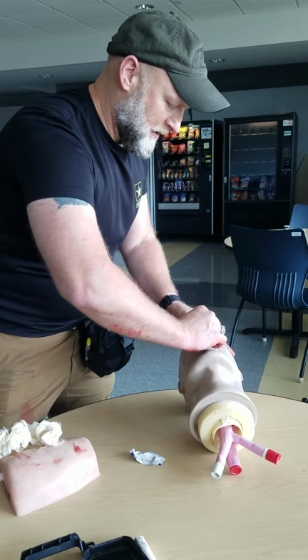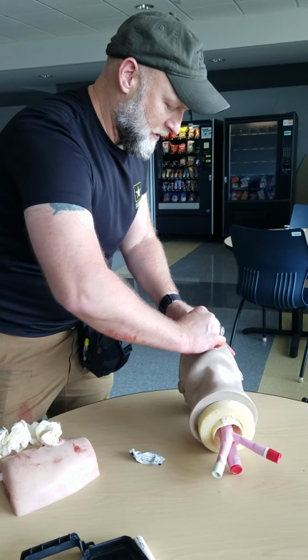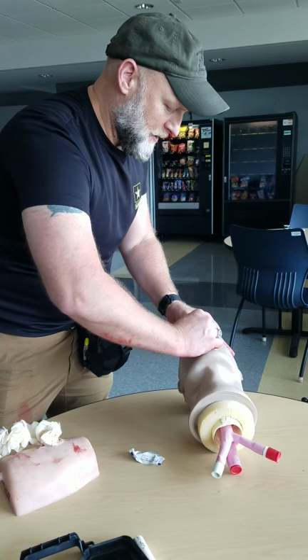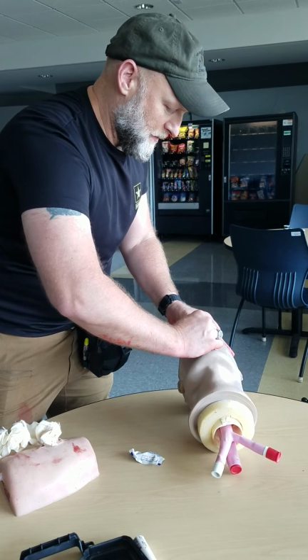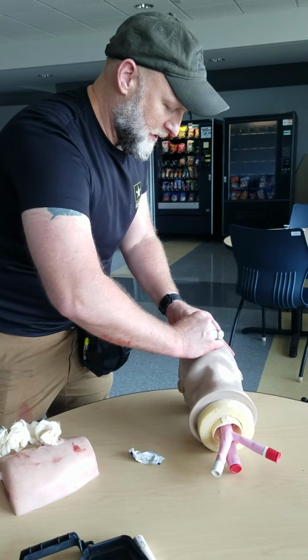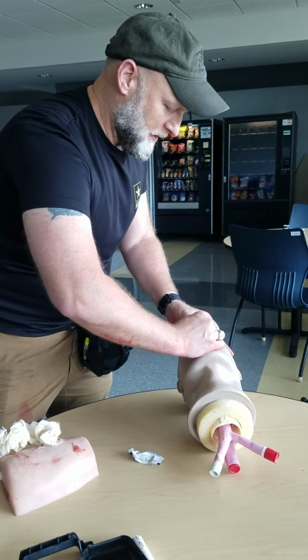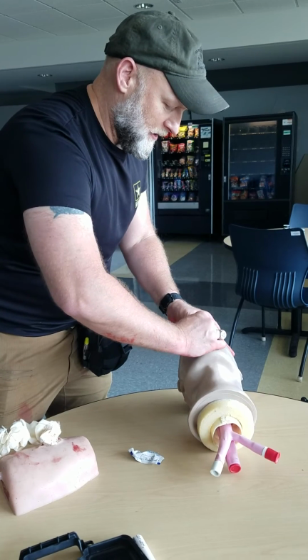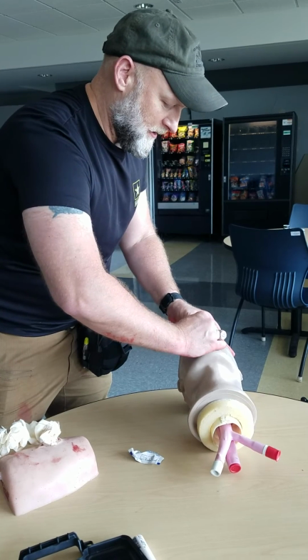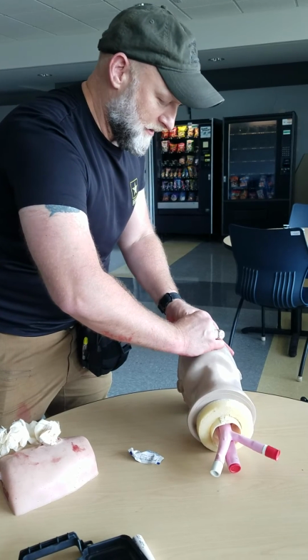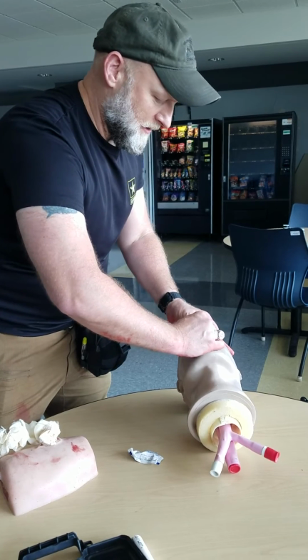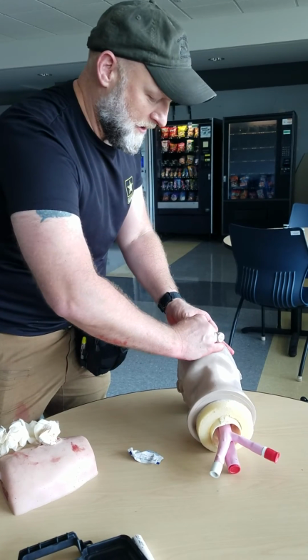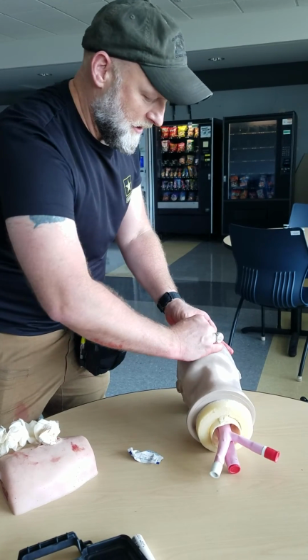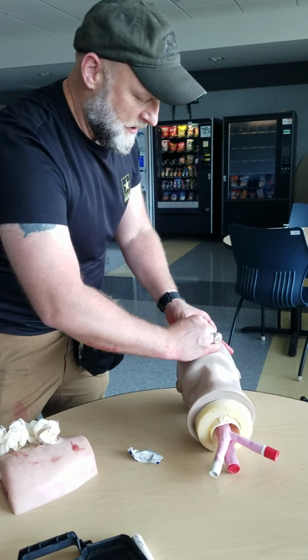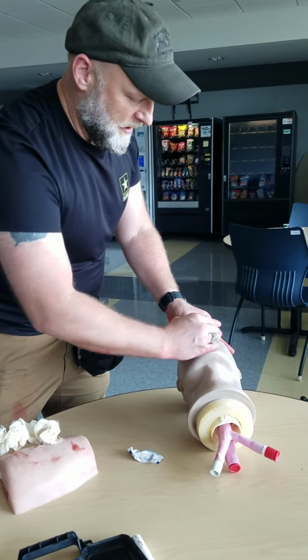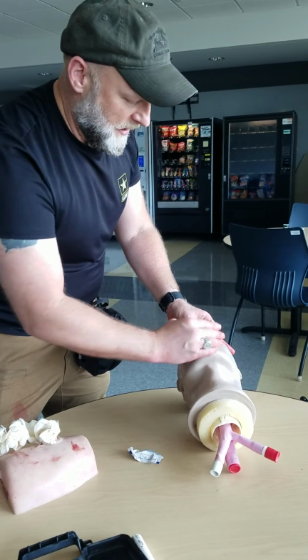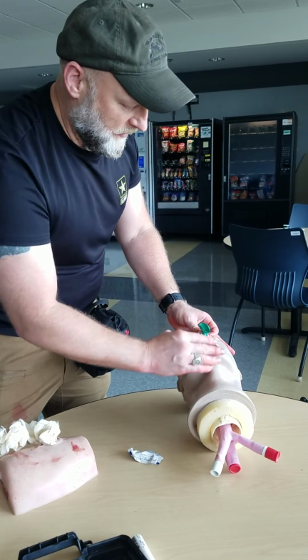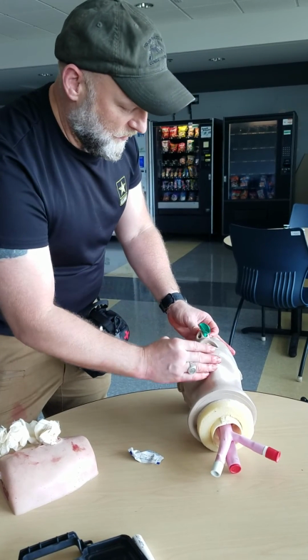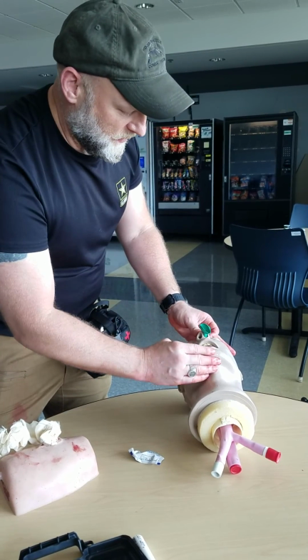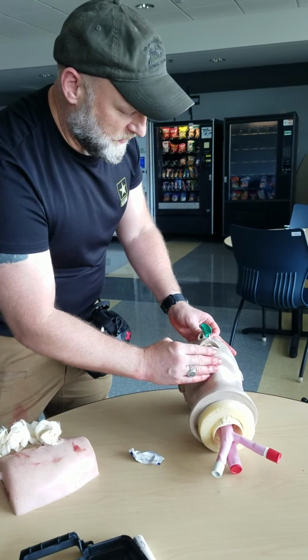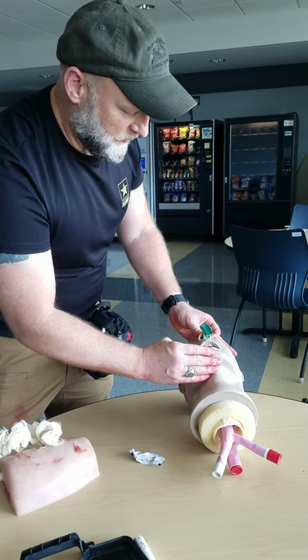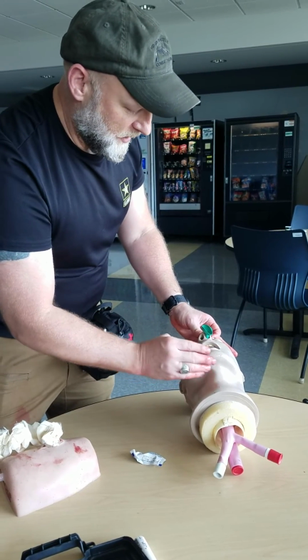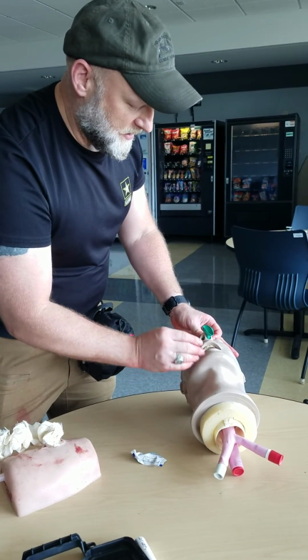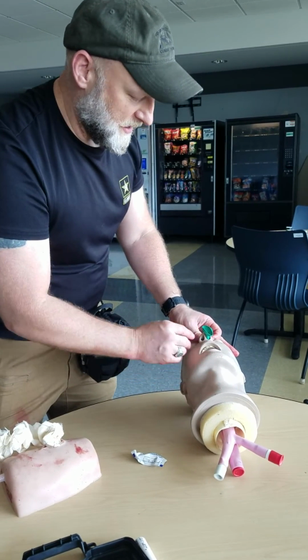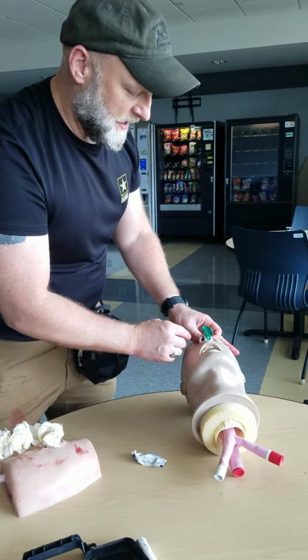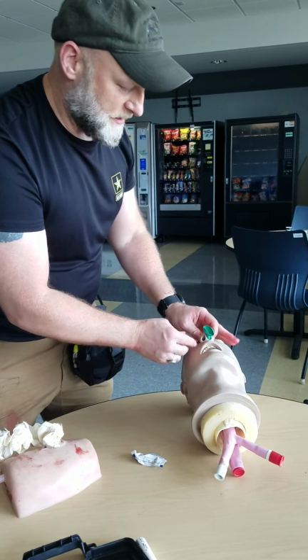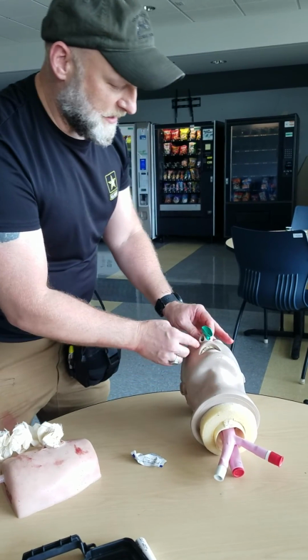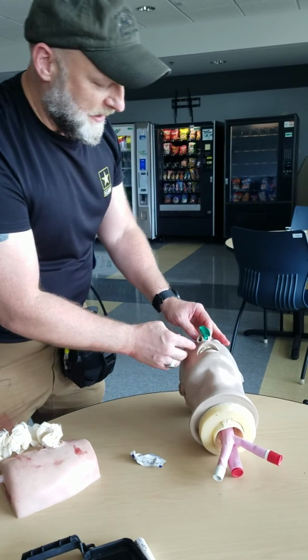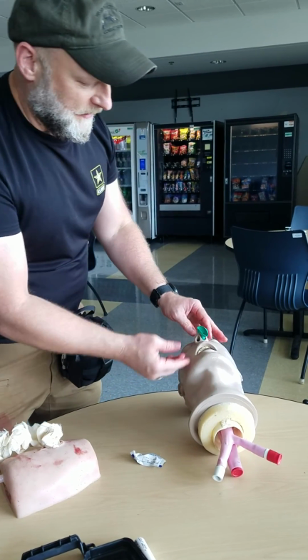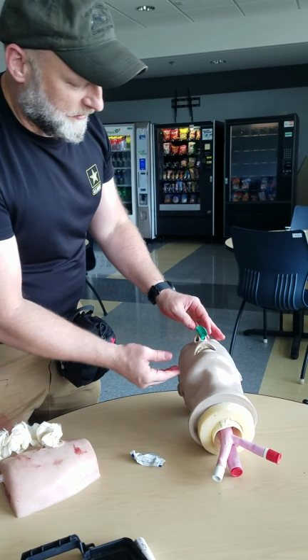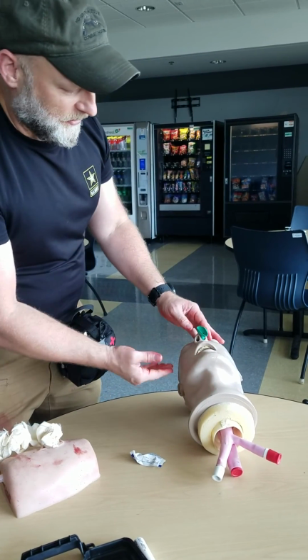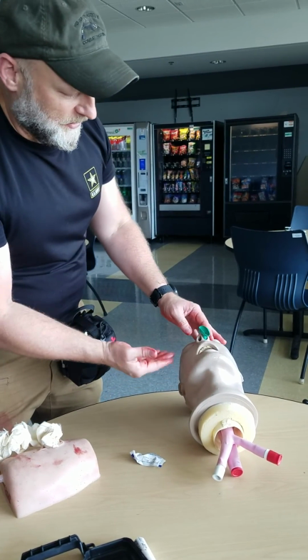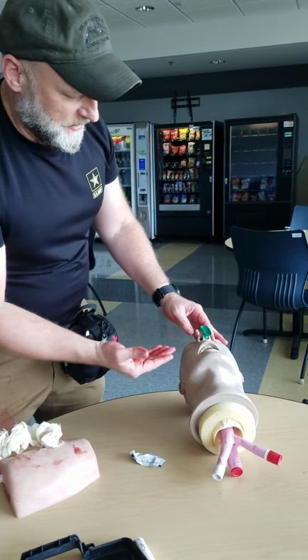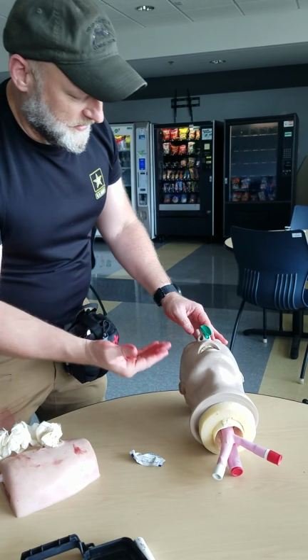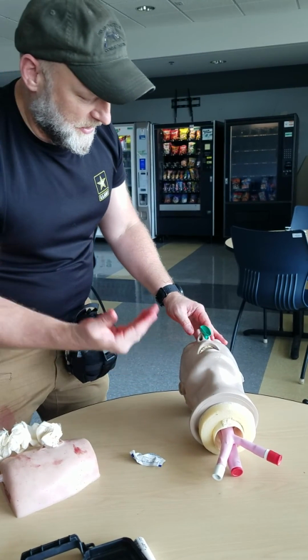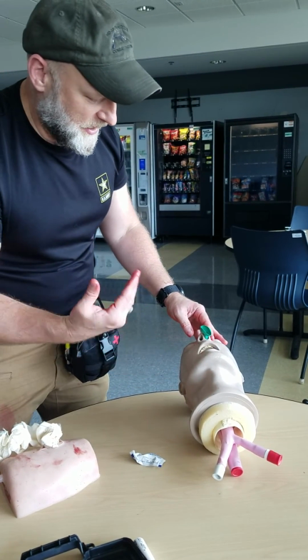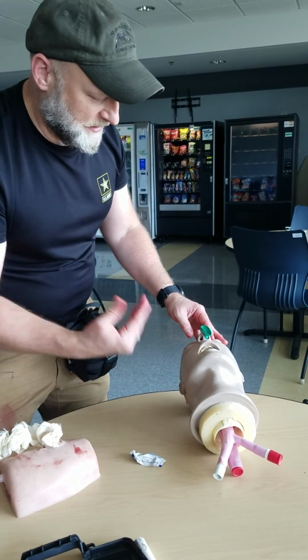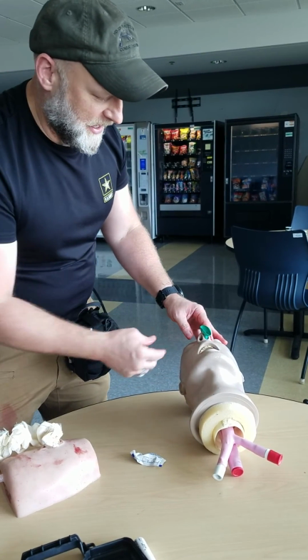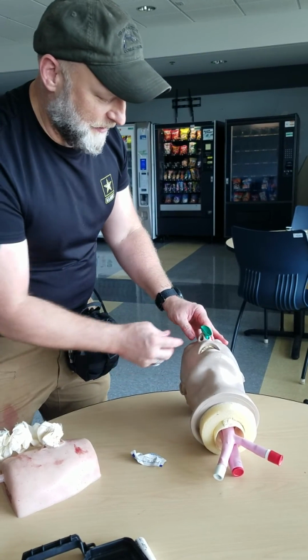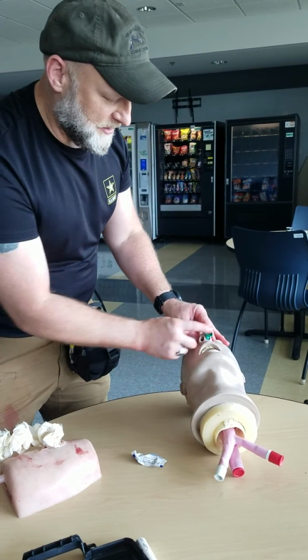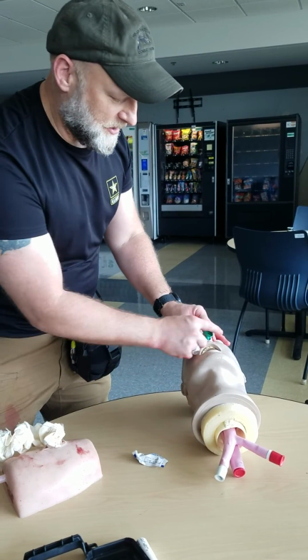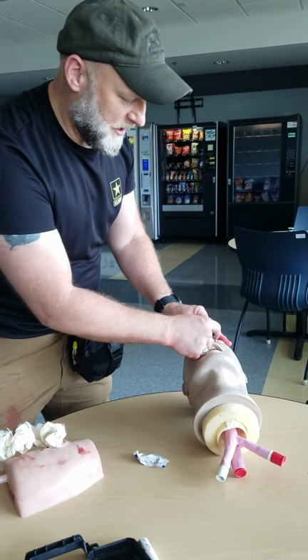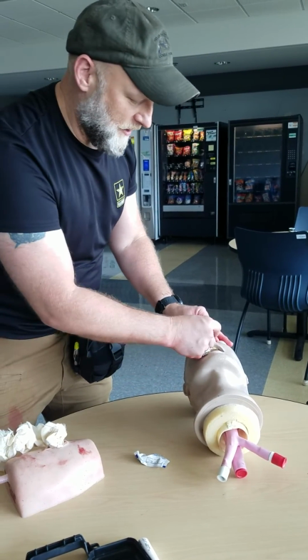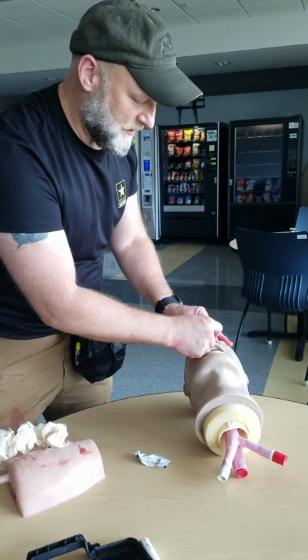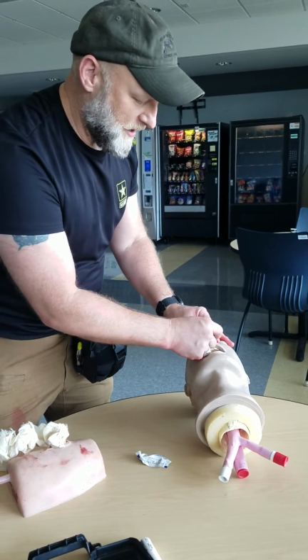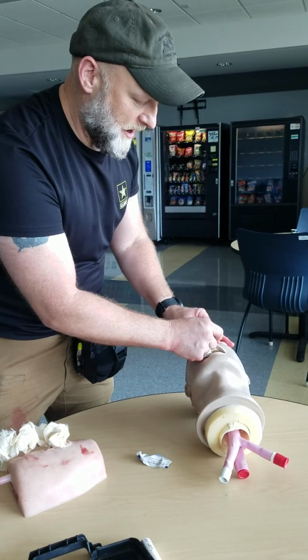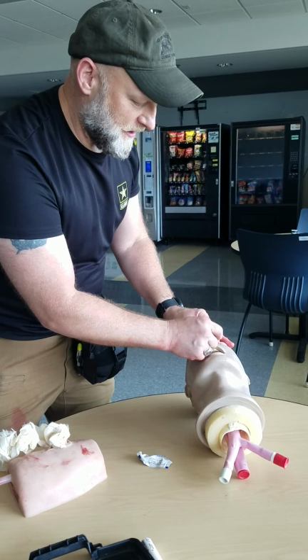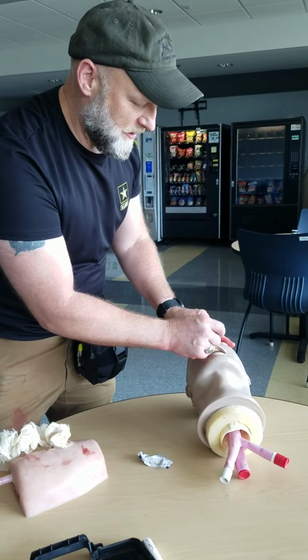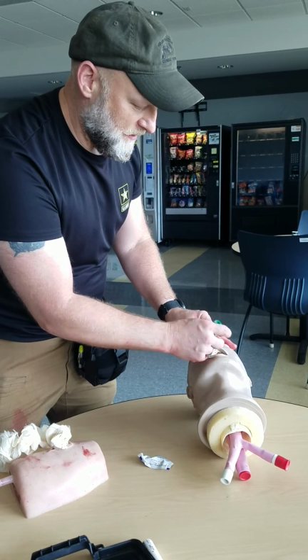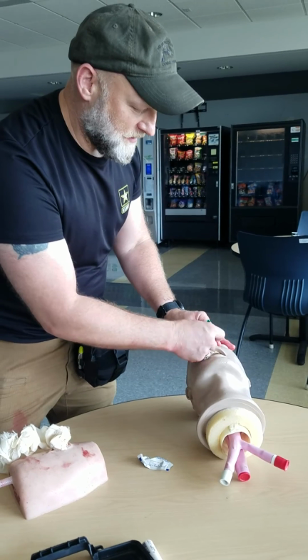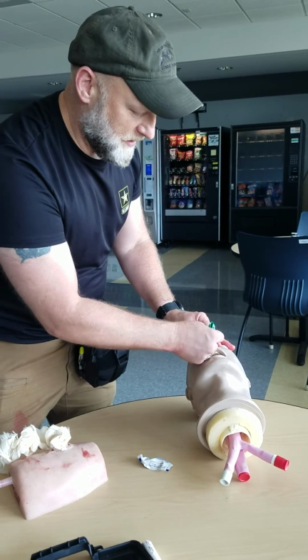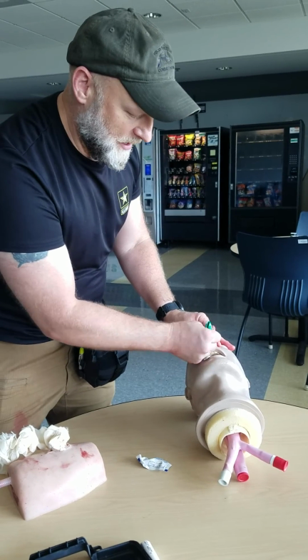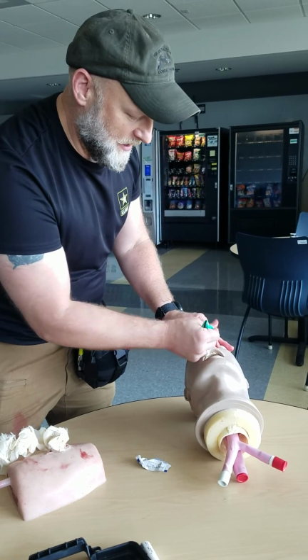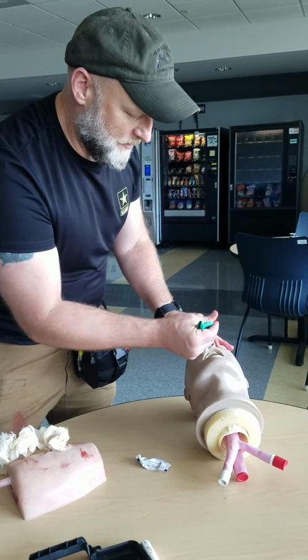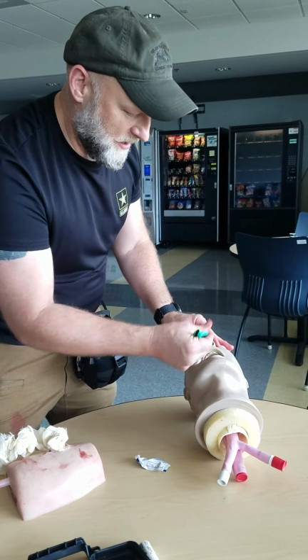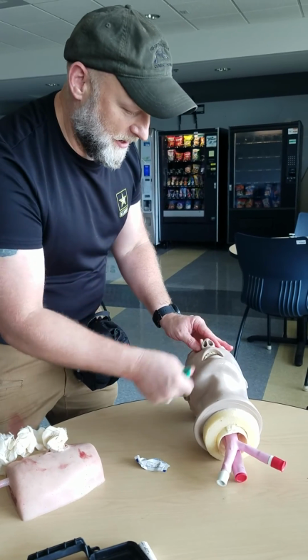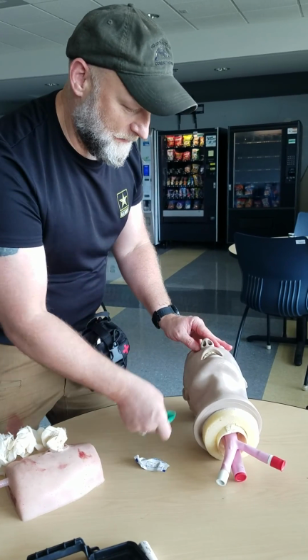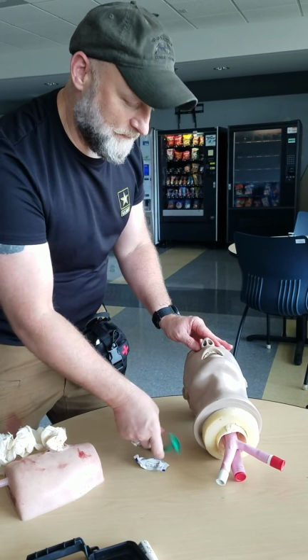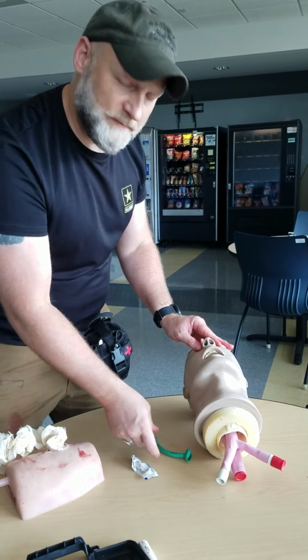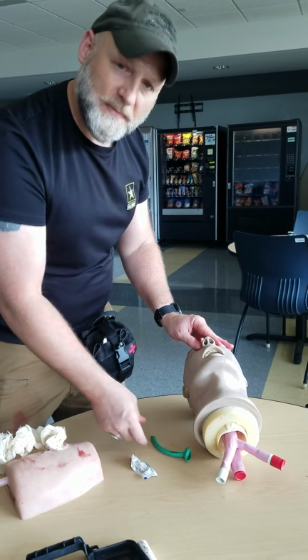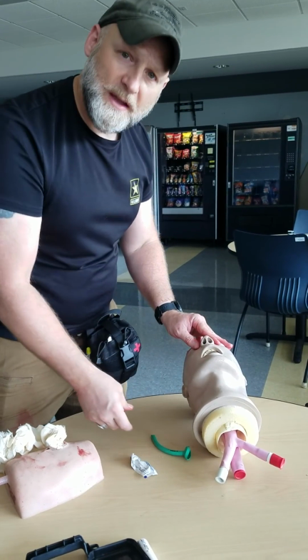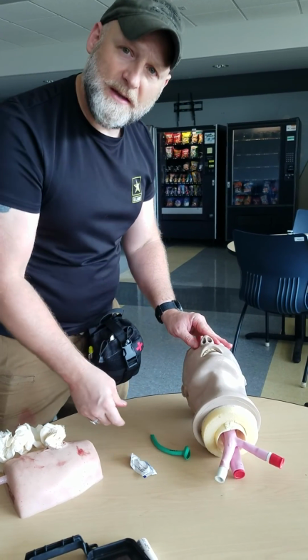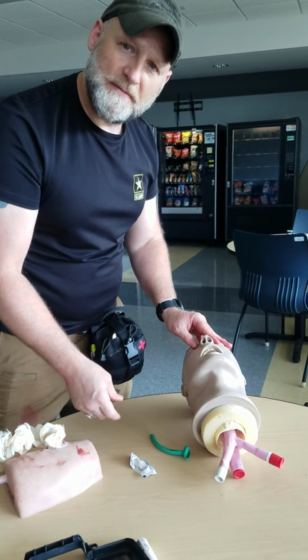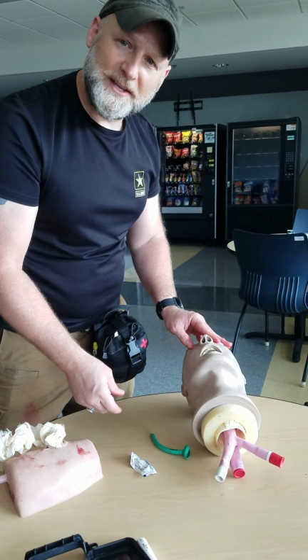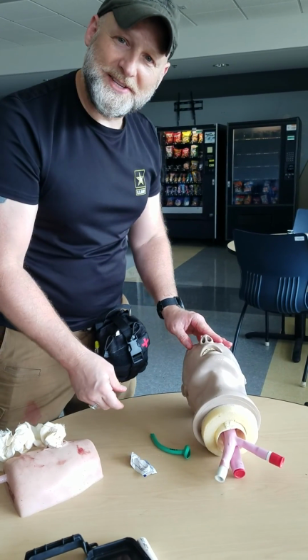I open the airway and reassess. If there is head damage, I would not use the NPA.